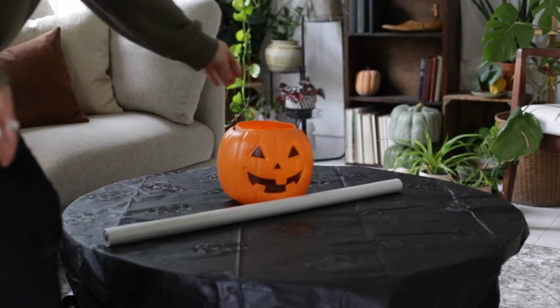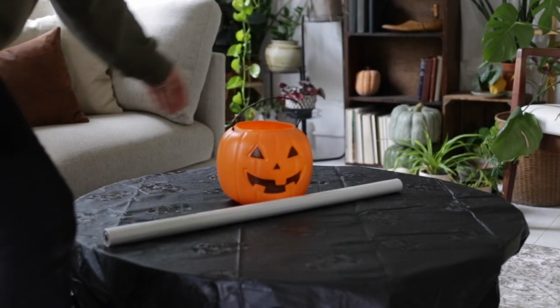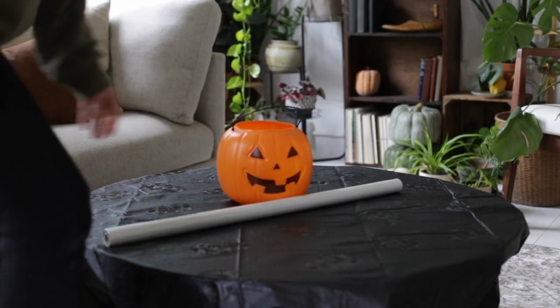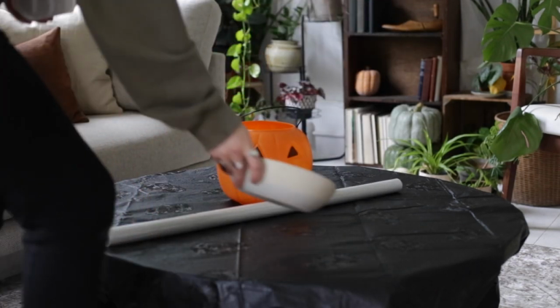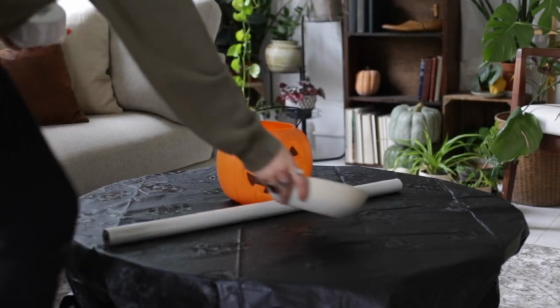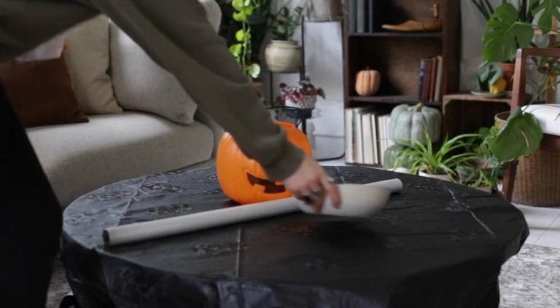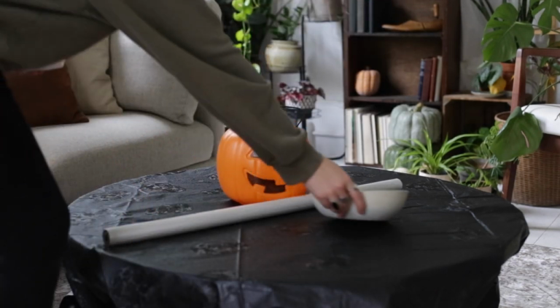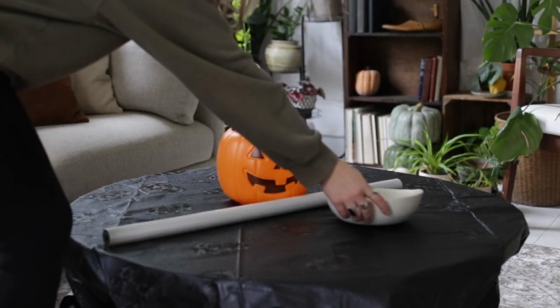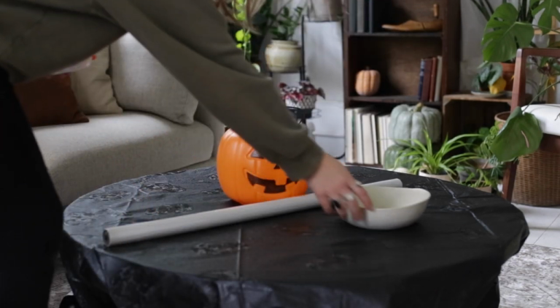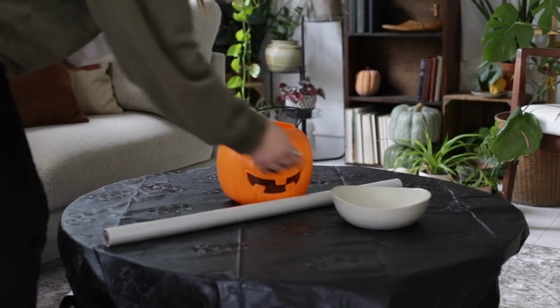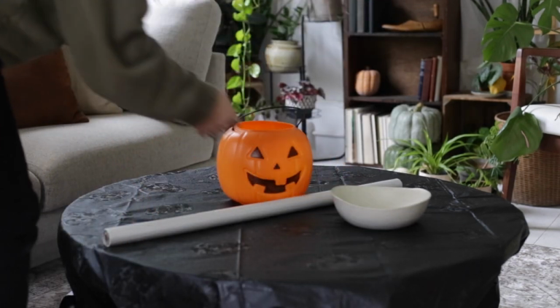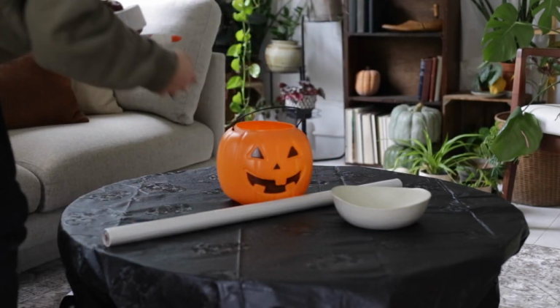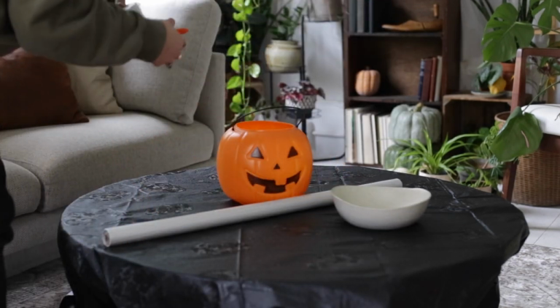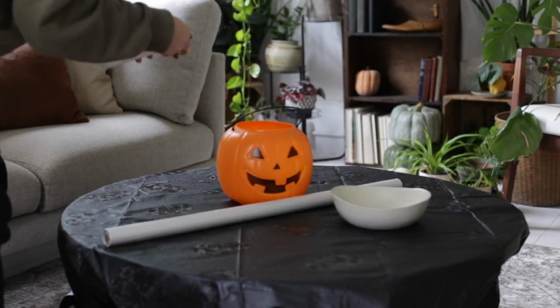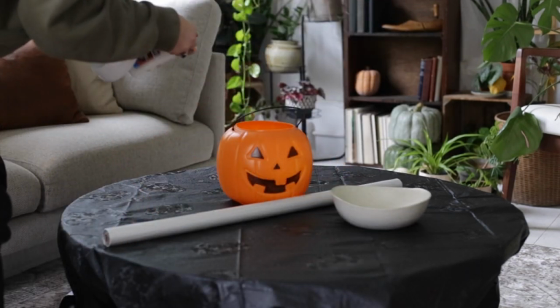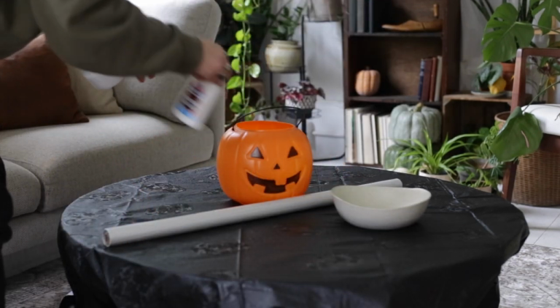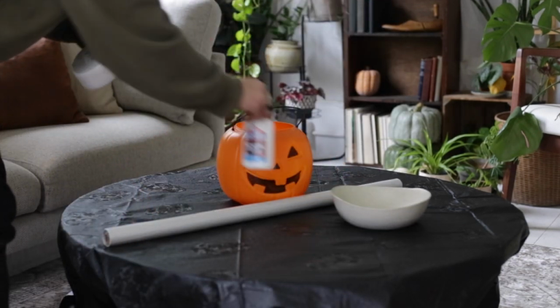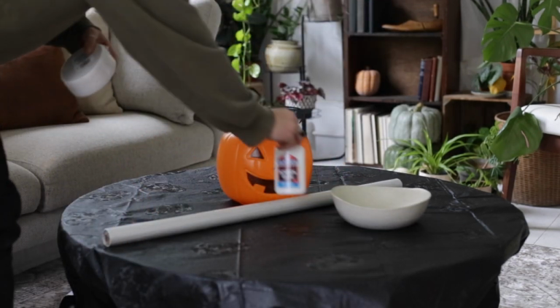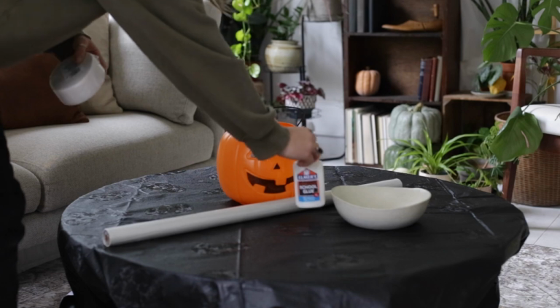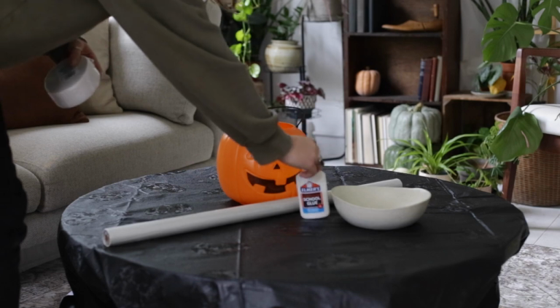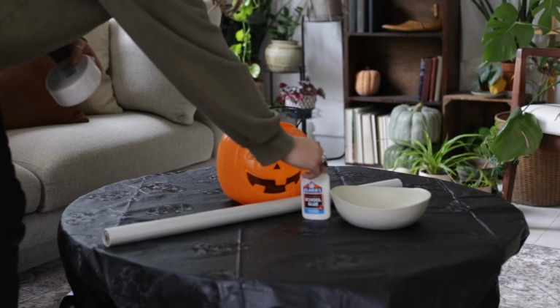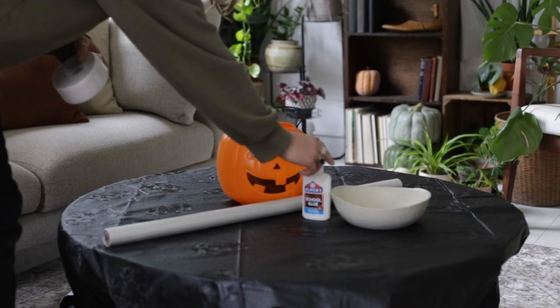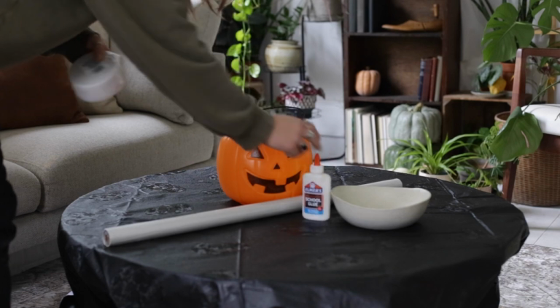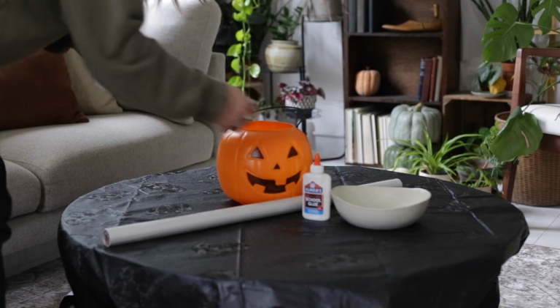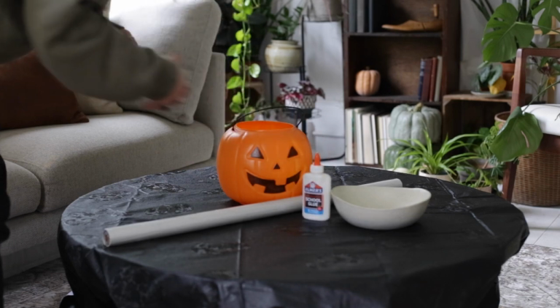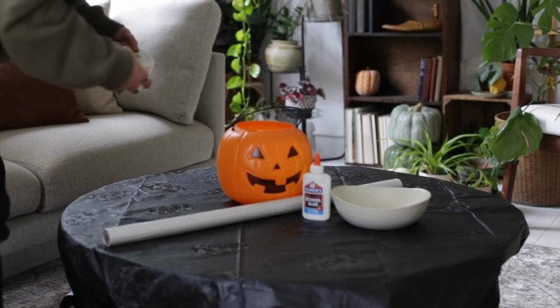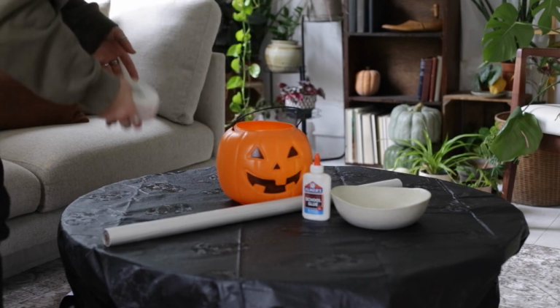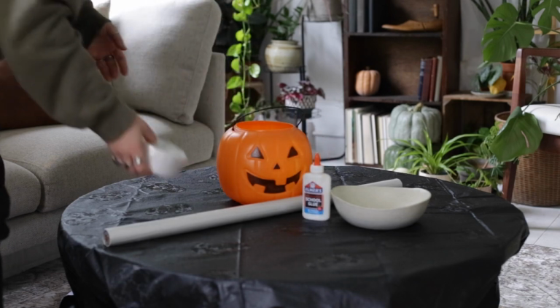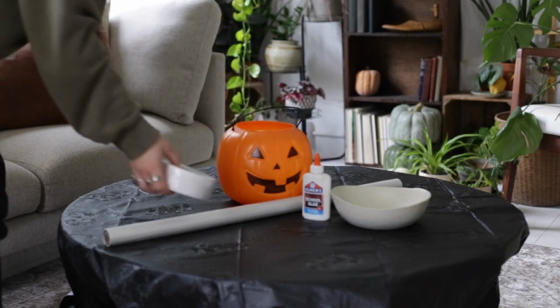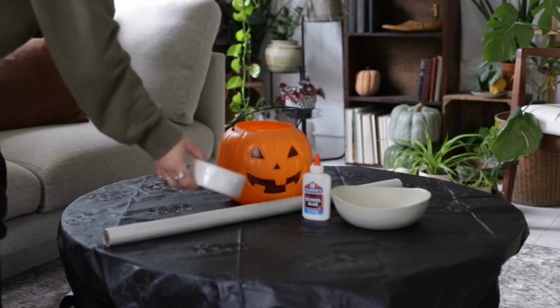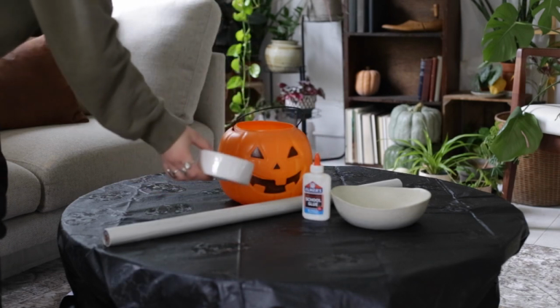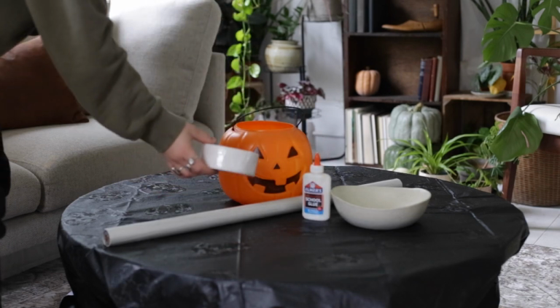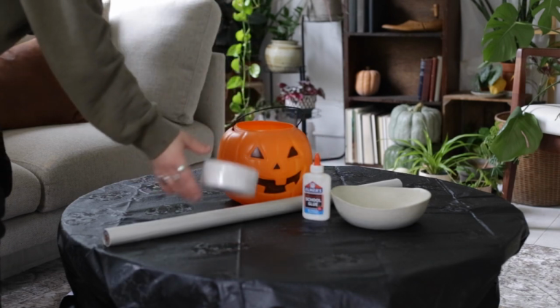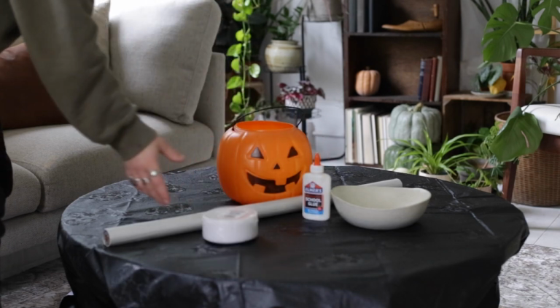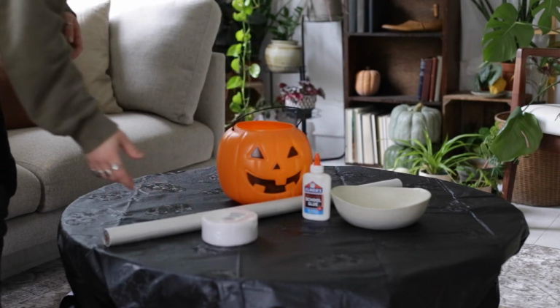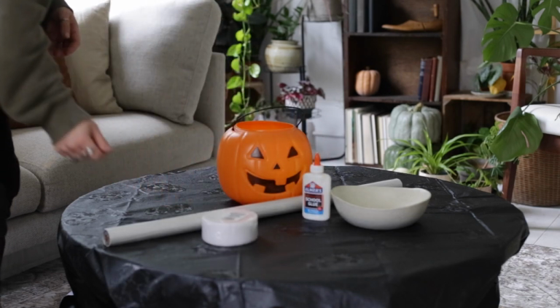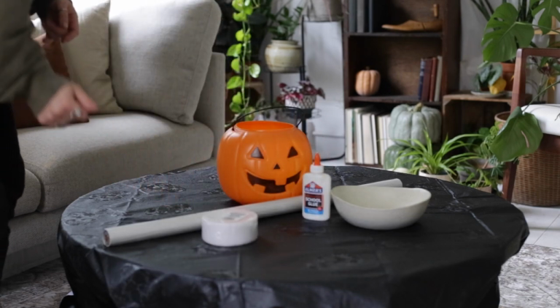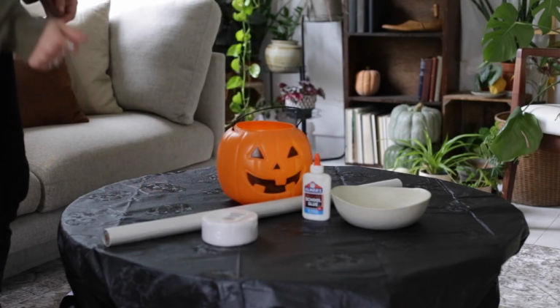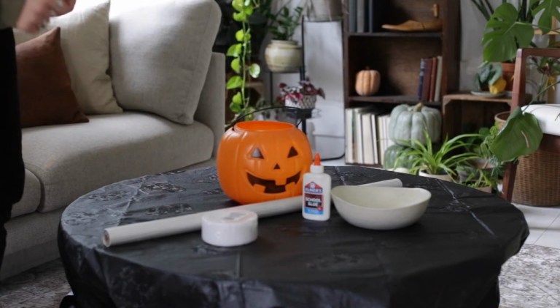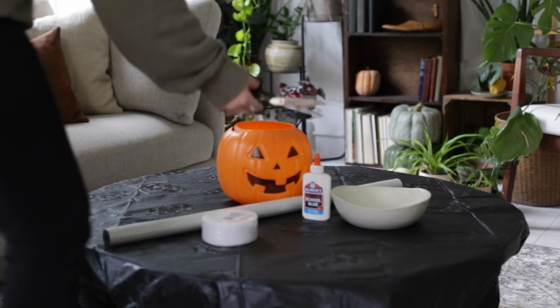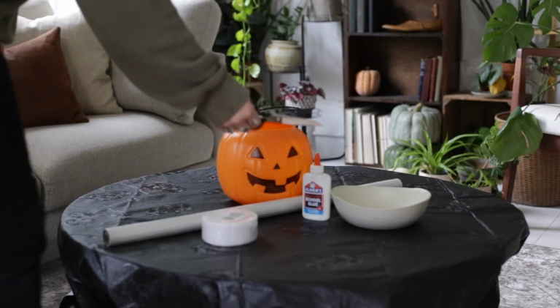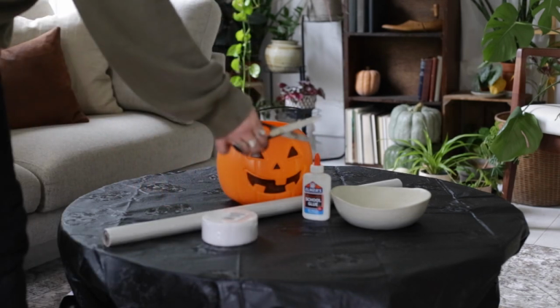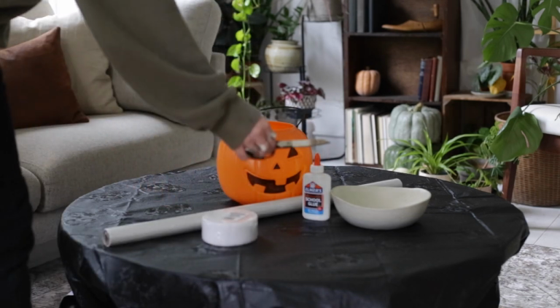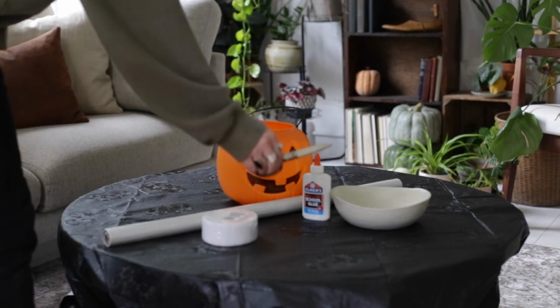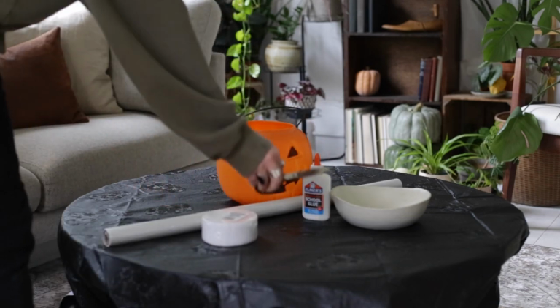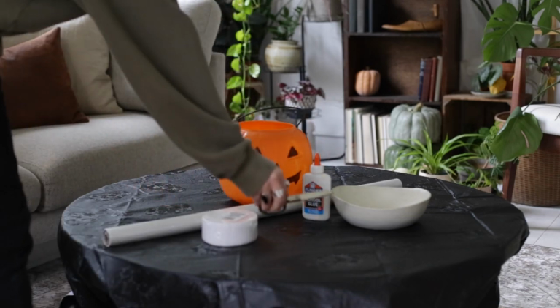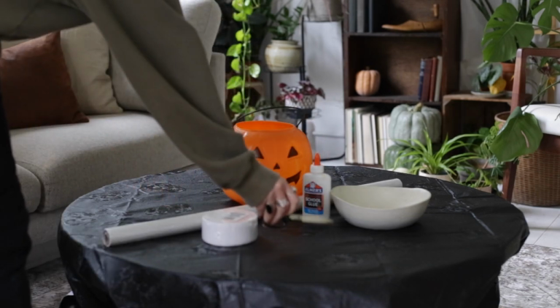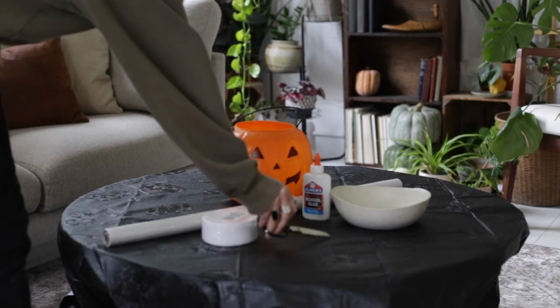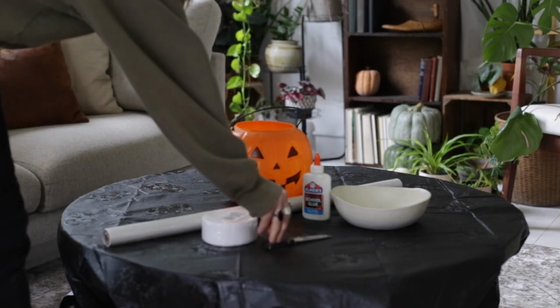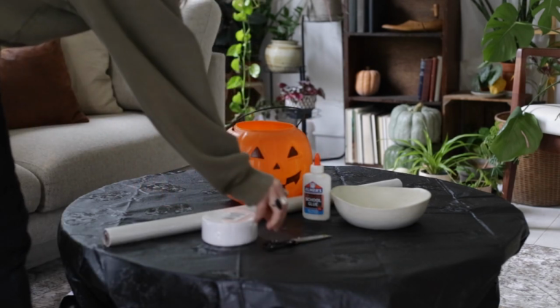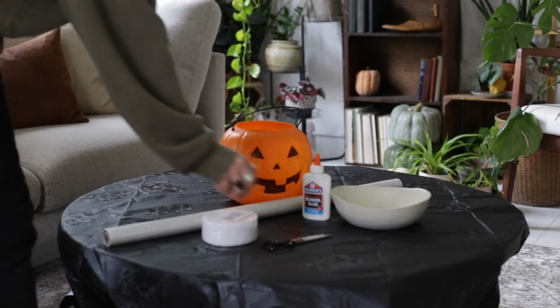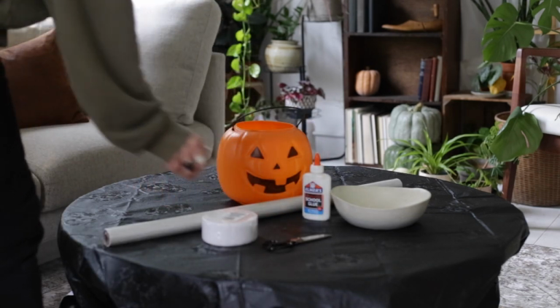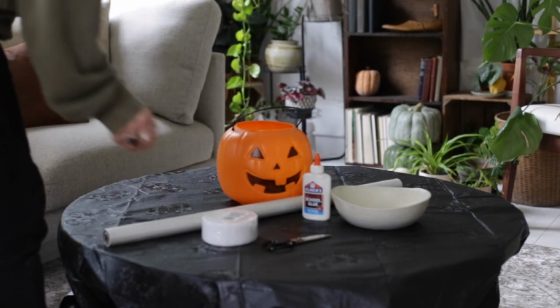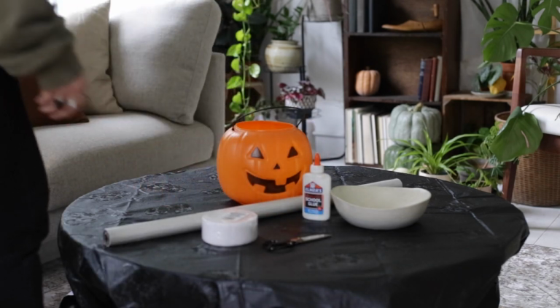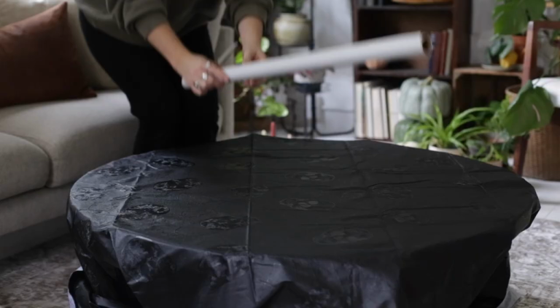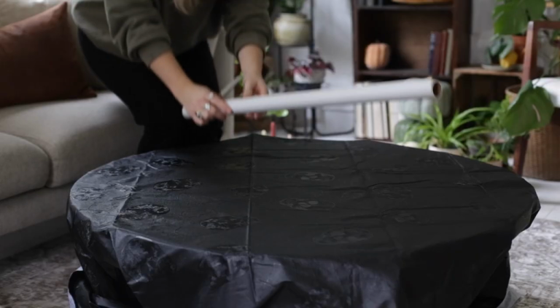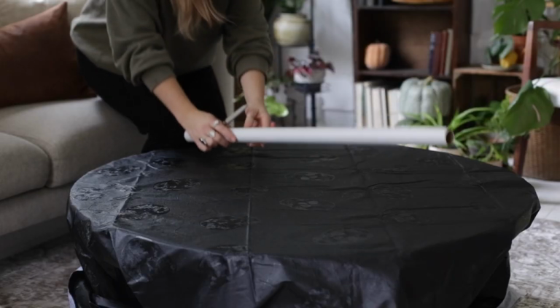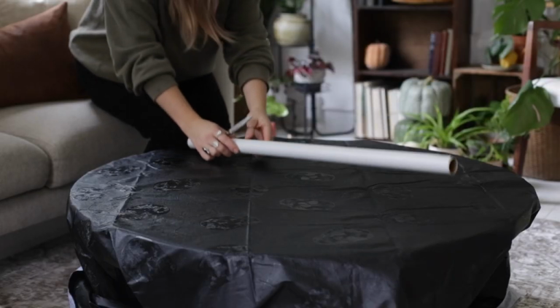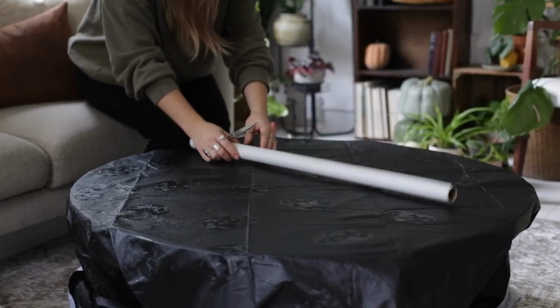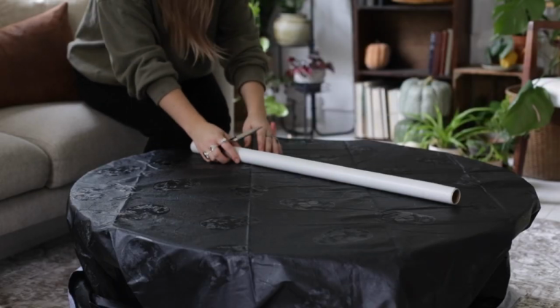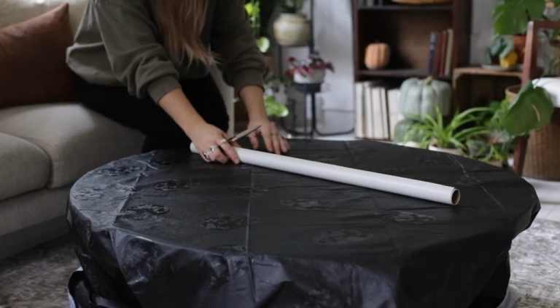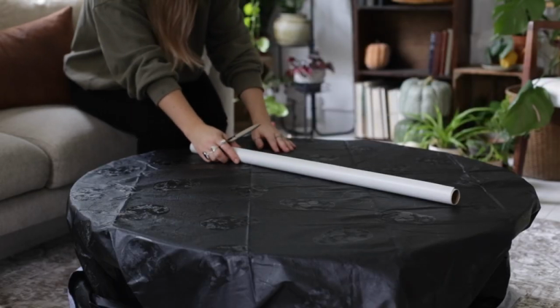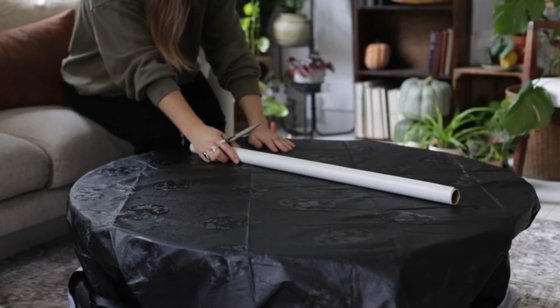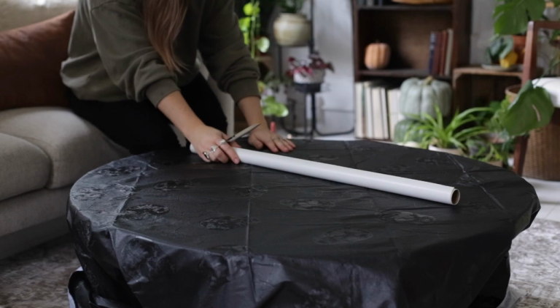Then I got a $2 pumpkin bucket from Walmart, got a bowl, some Elmer's glue, water, and some crepe streamers as well as some scissors.